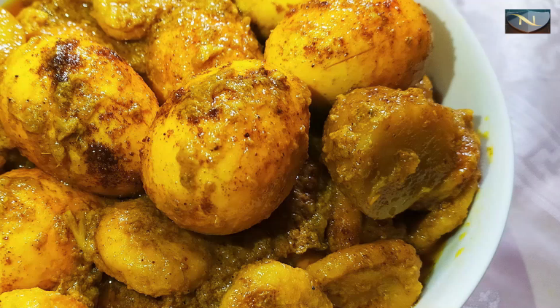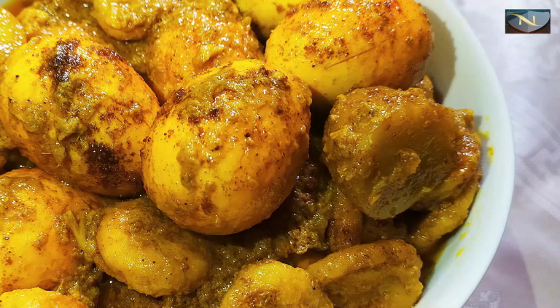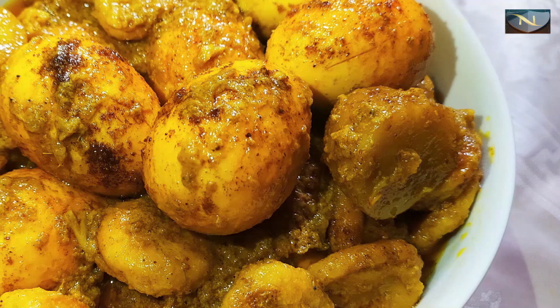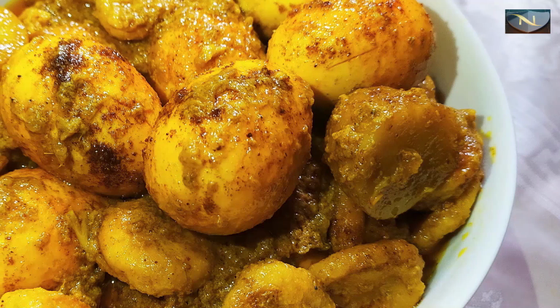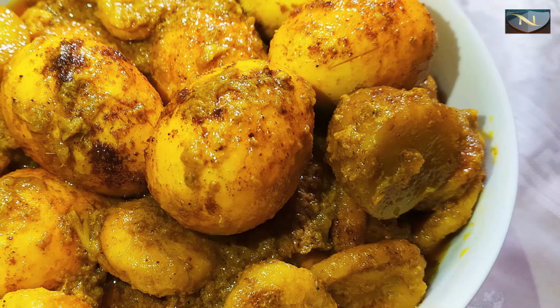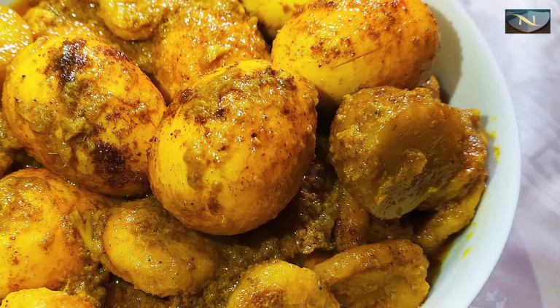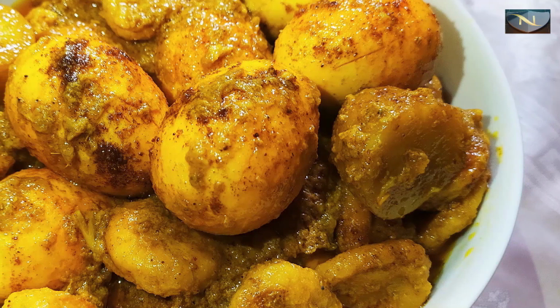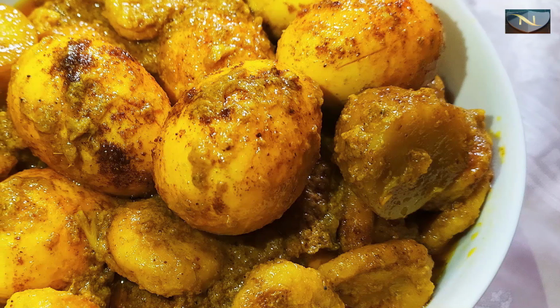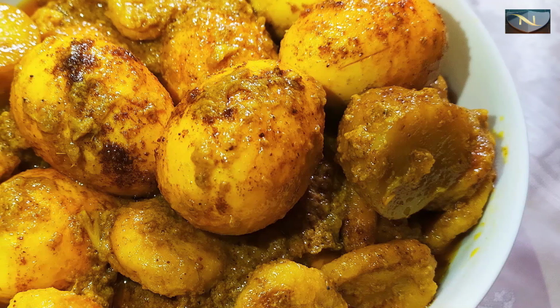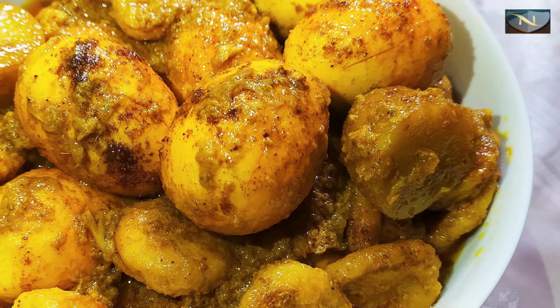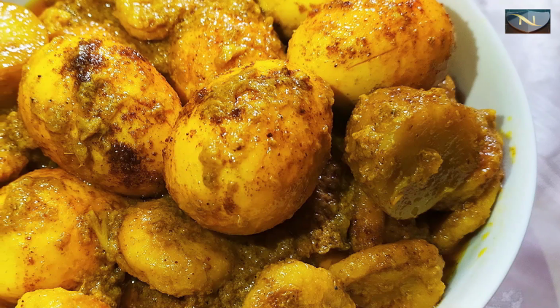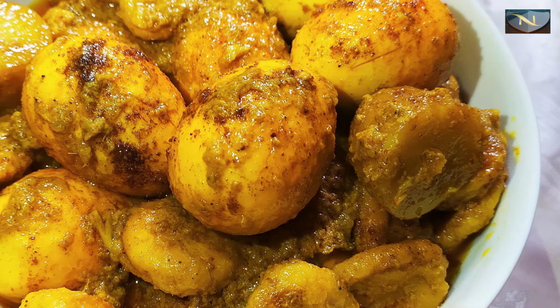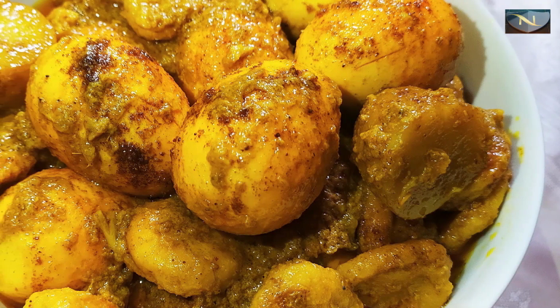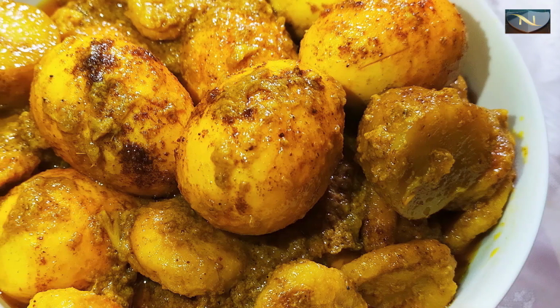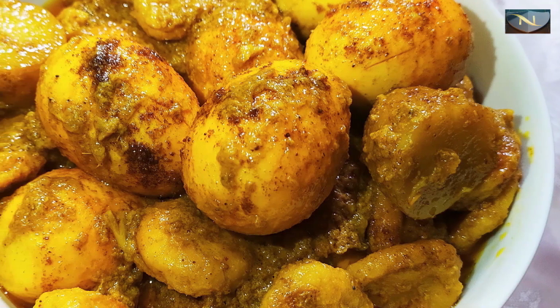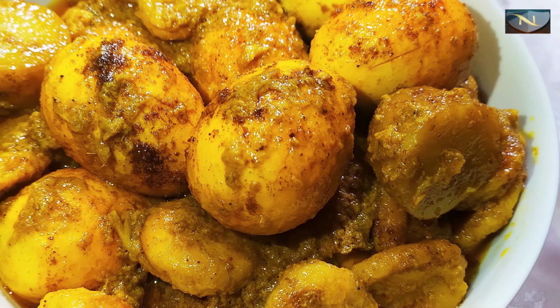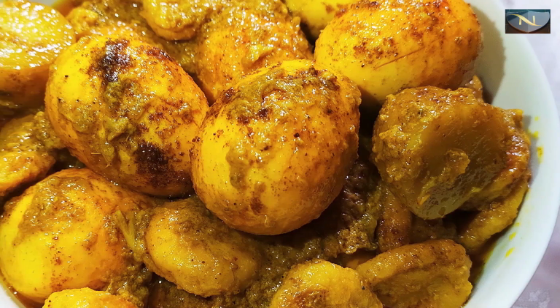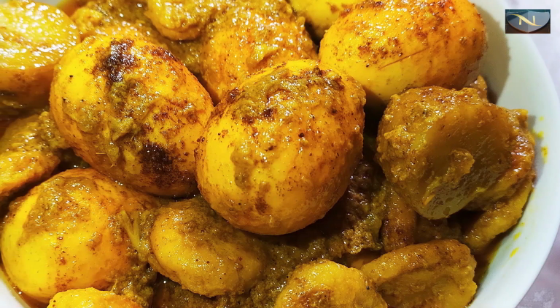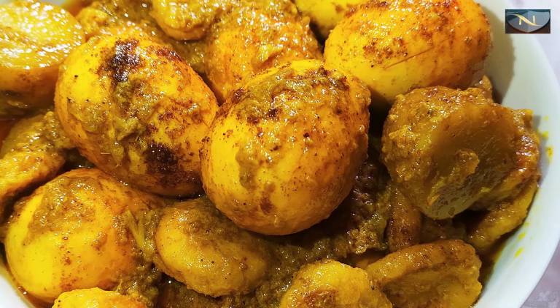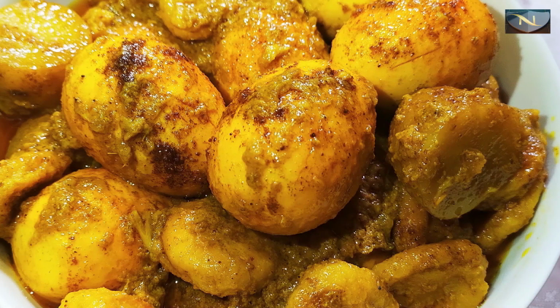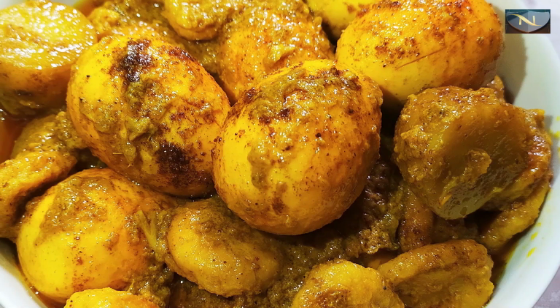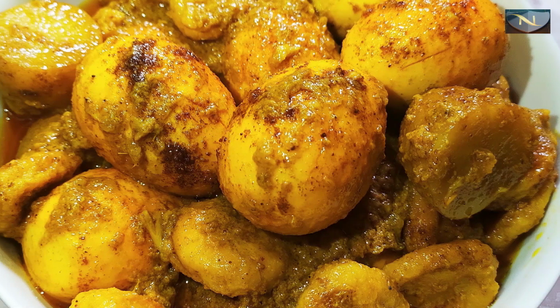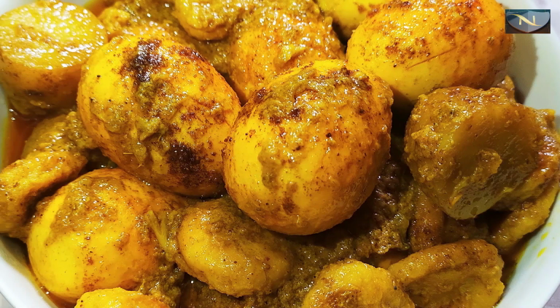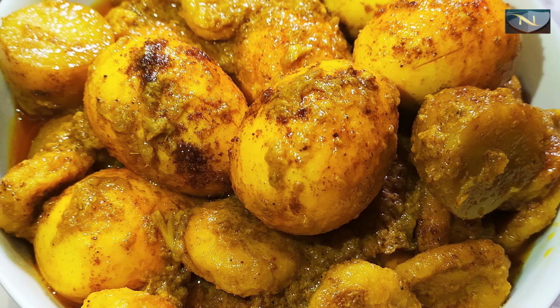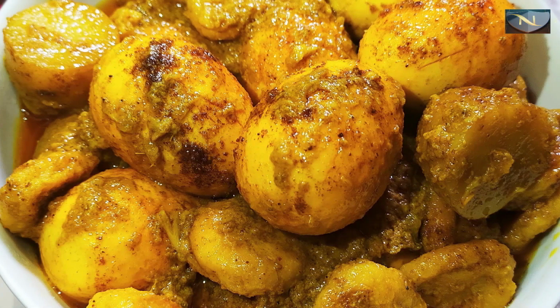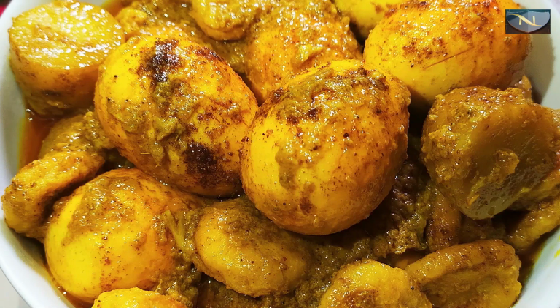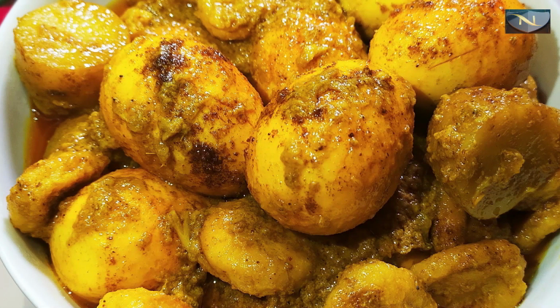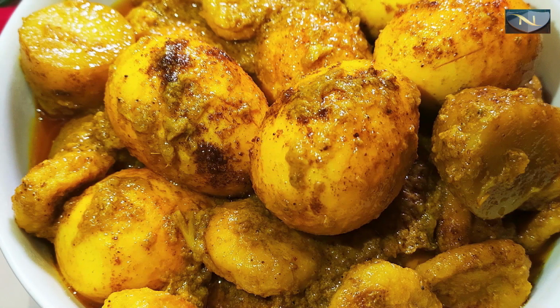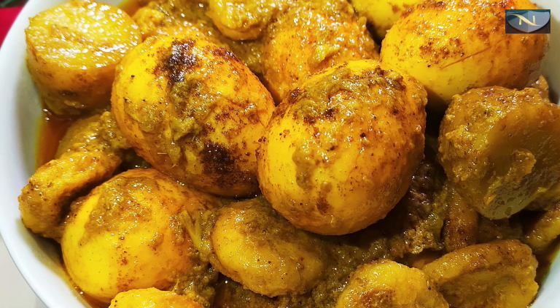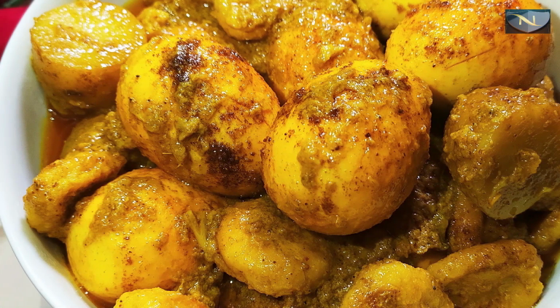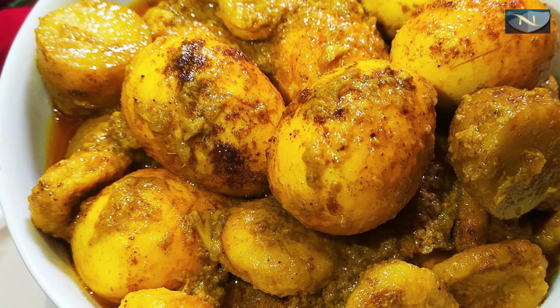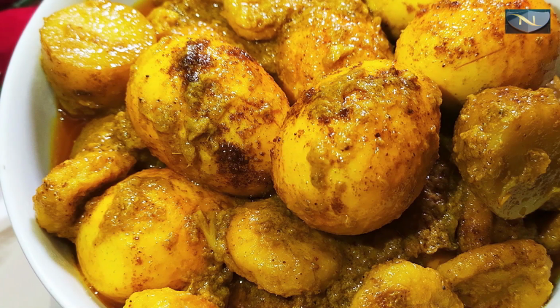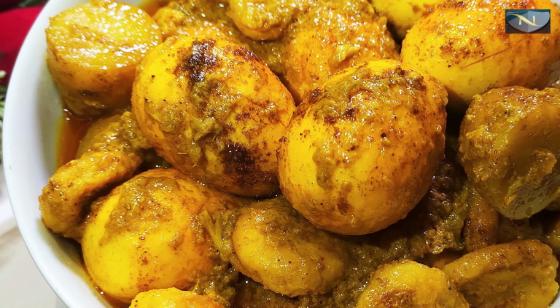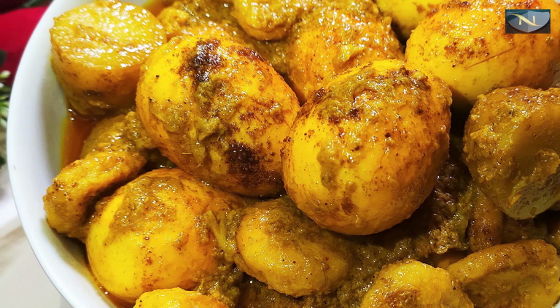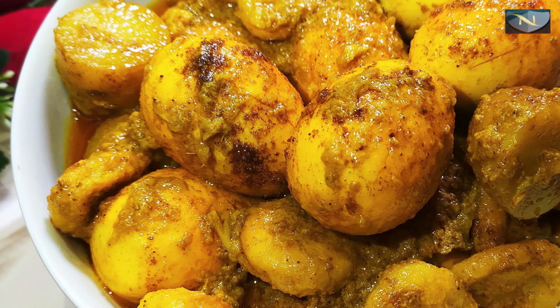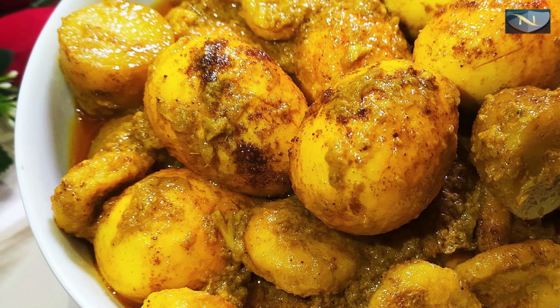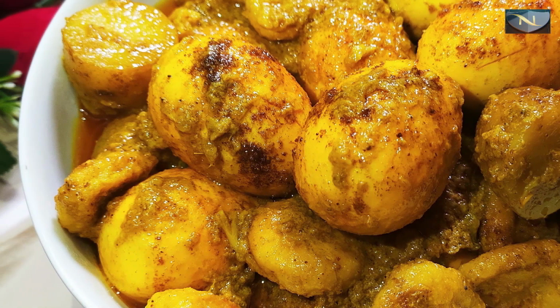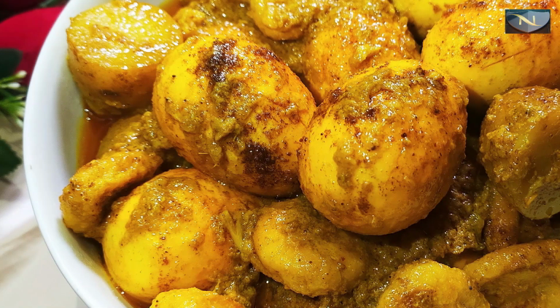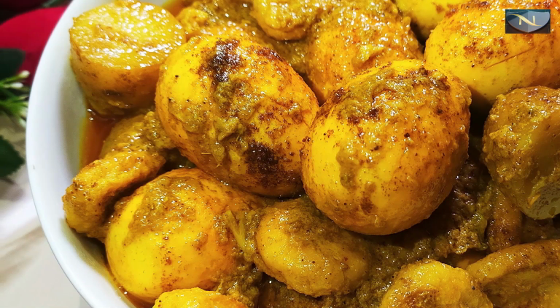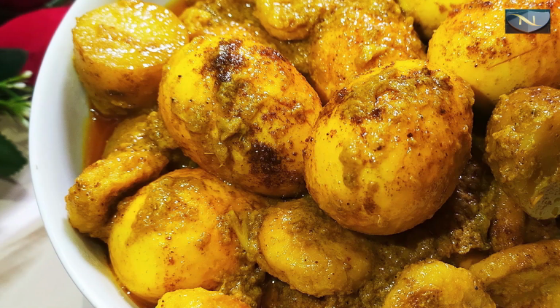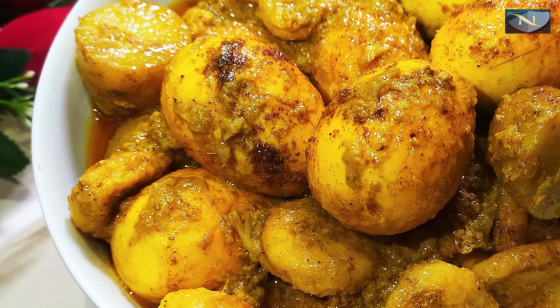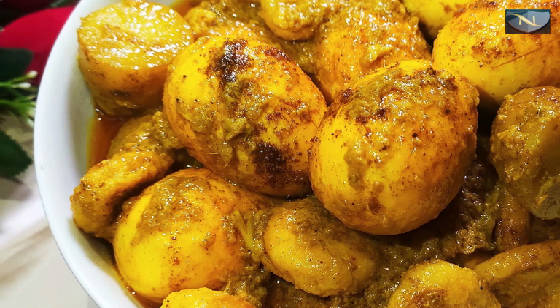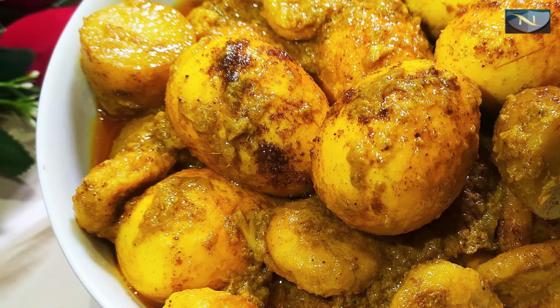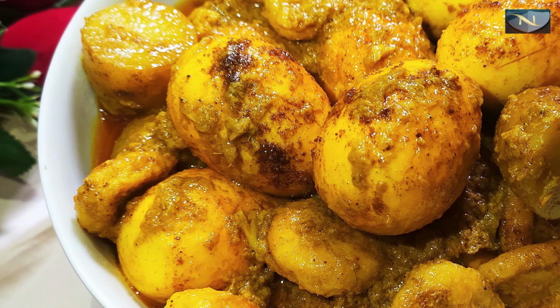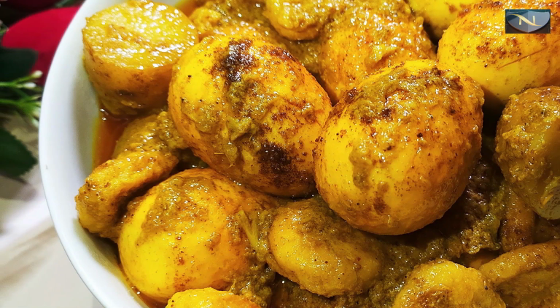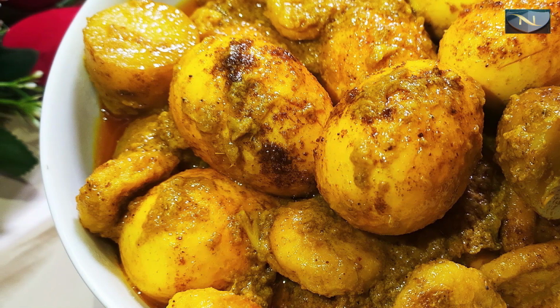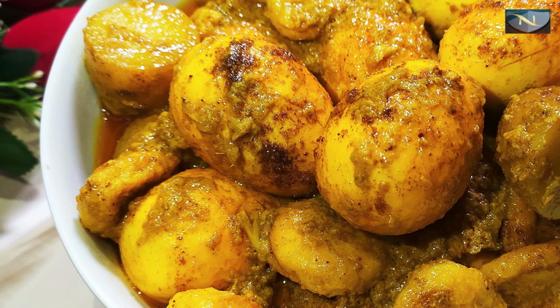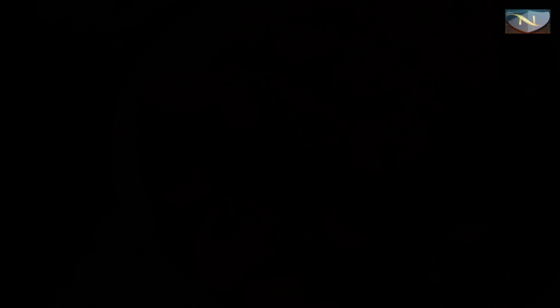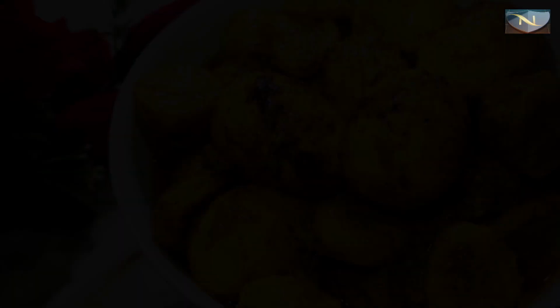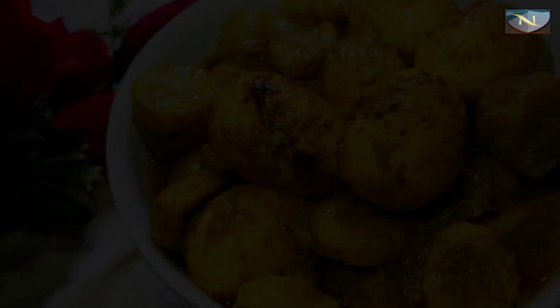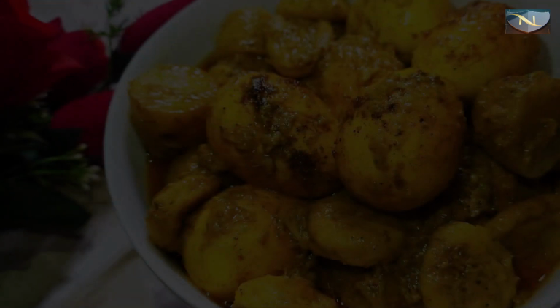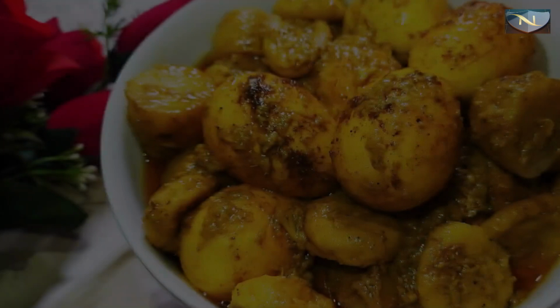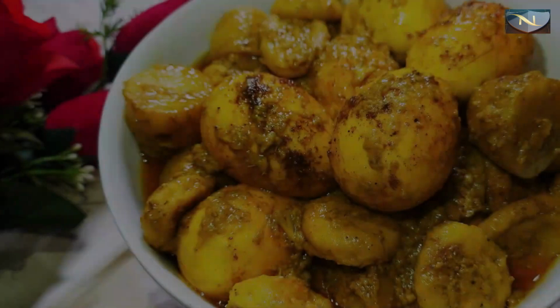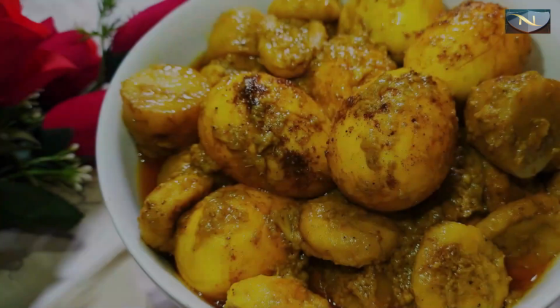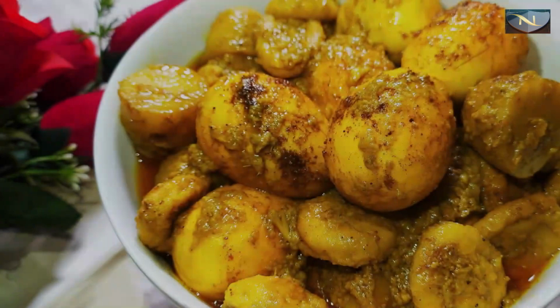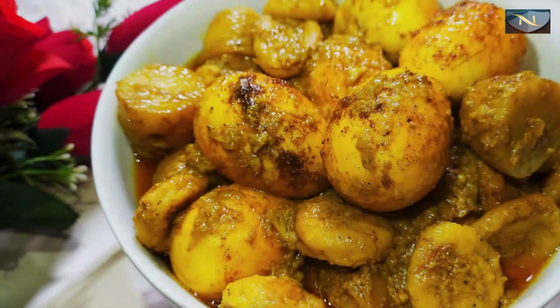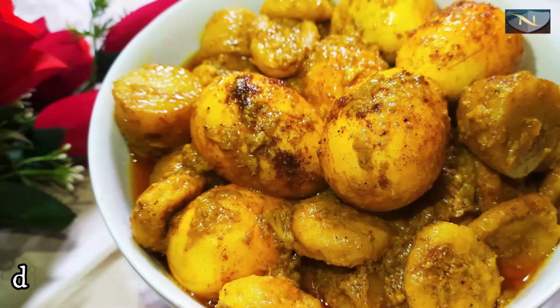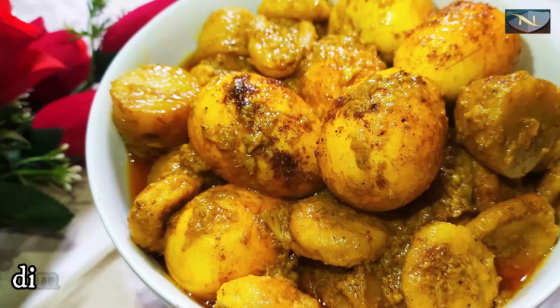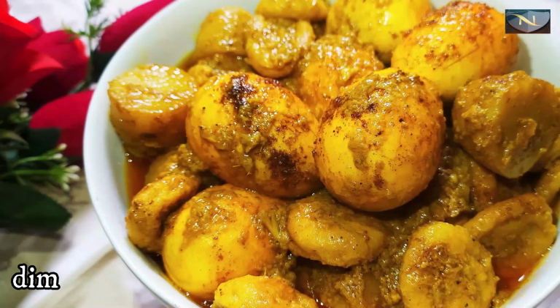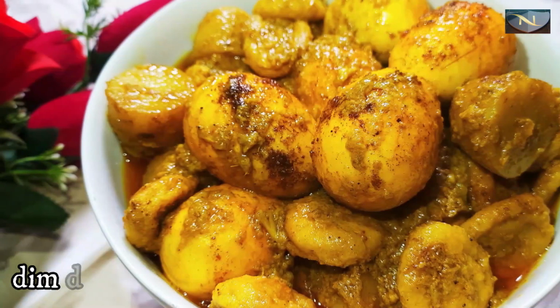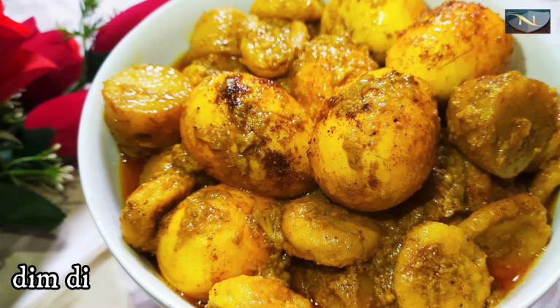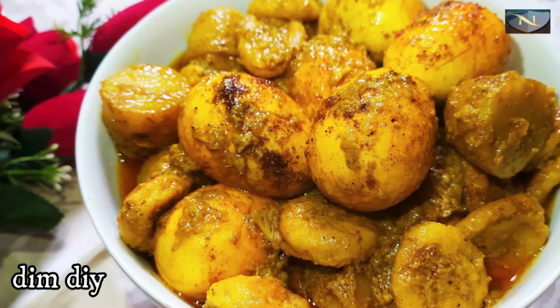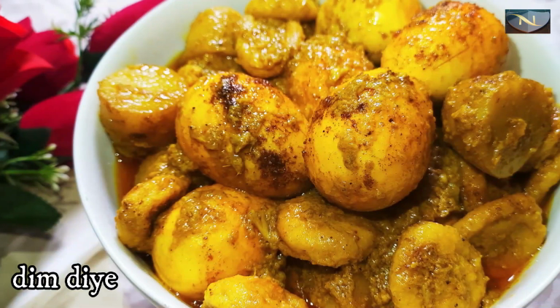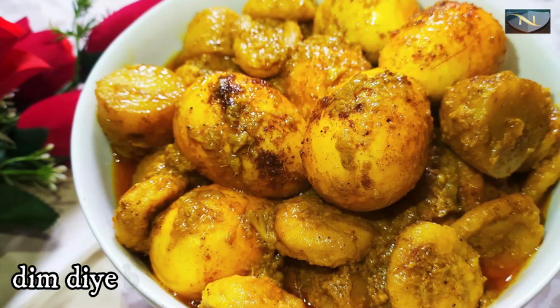Asalaamu alaikum, how are you? Today we are having a good time.